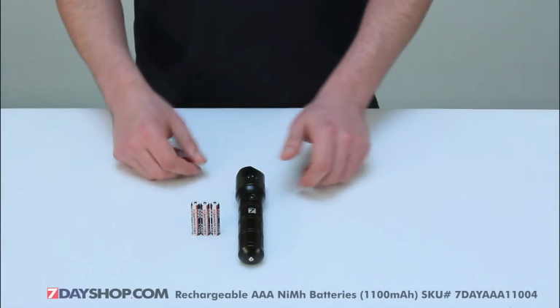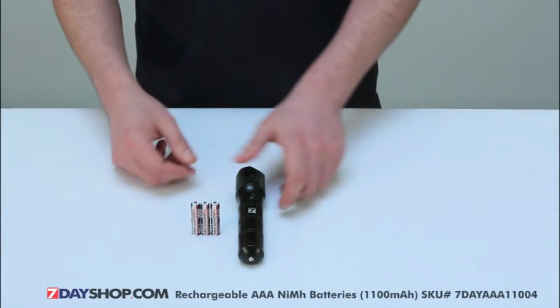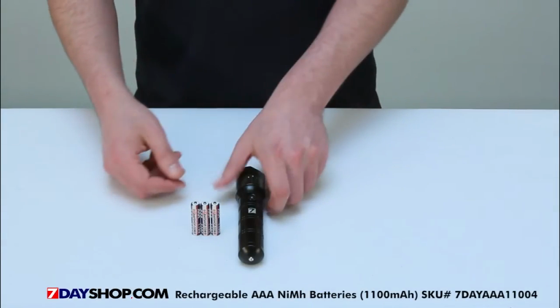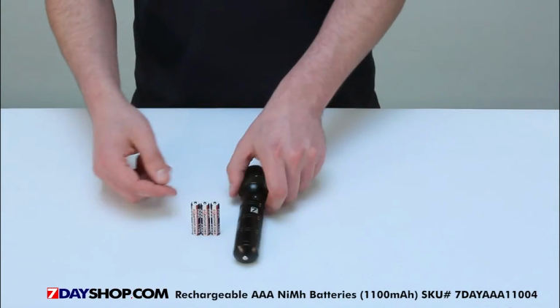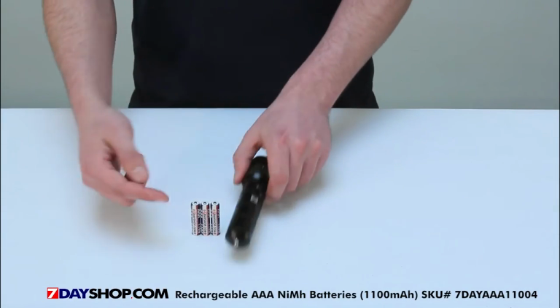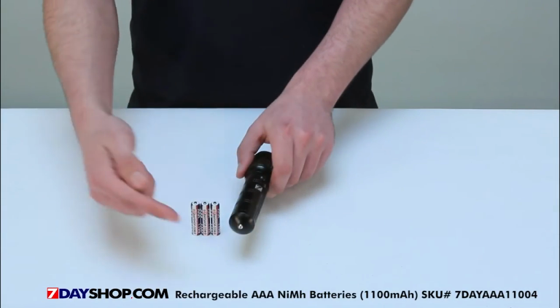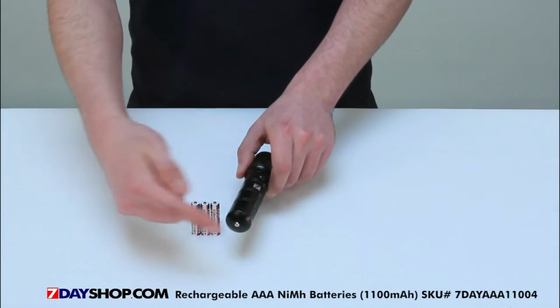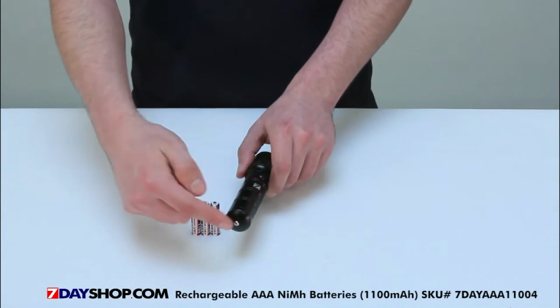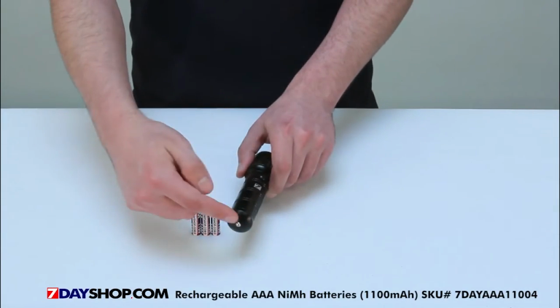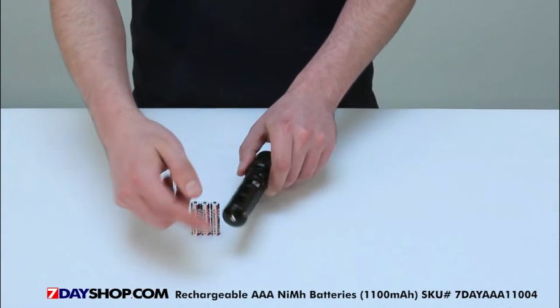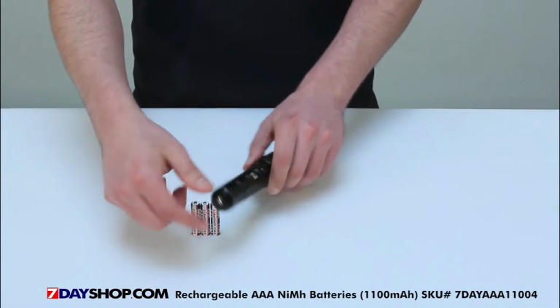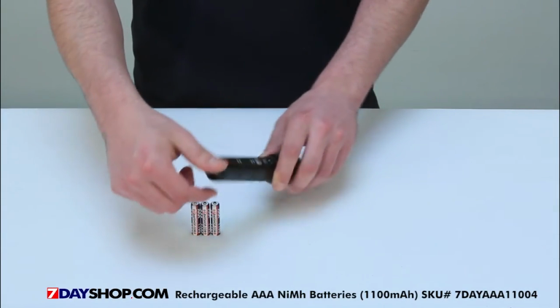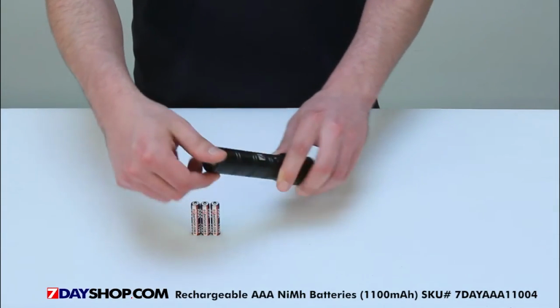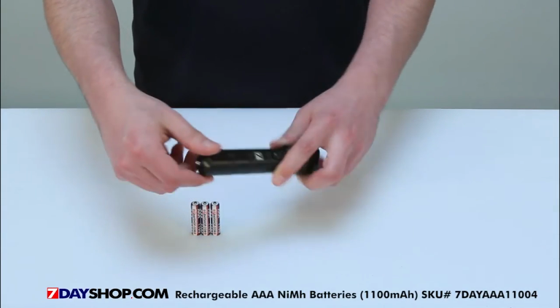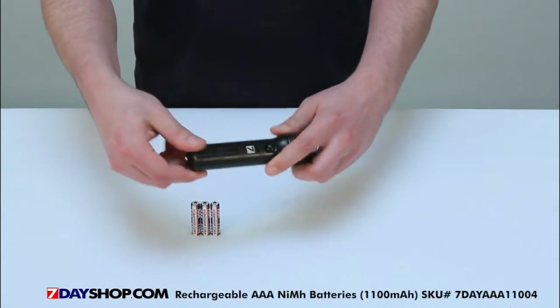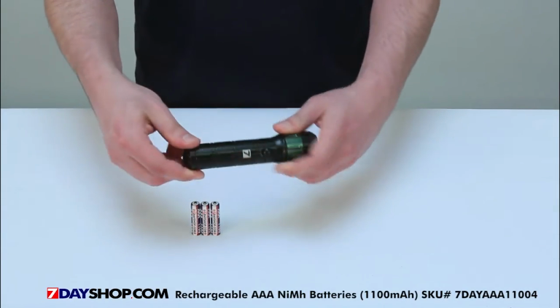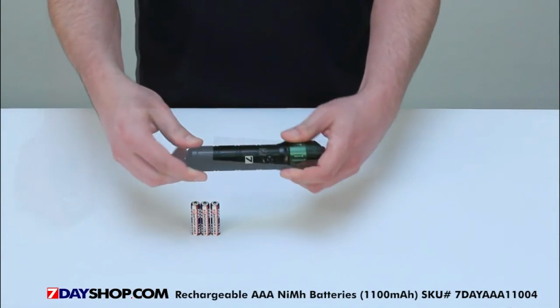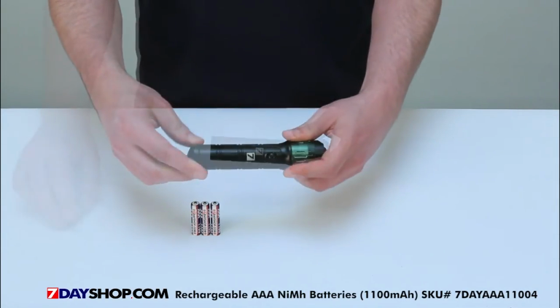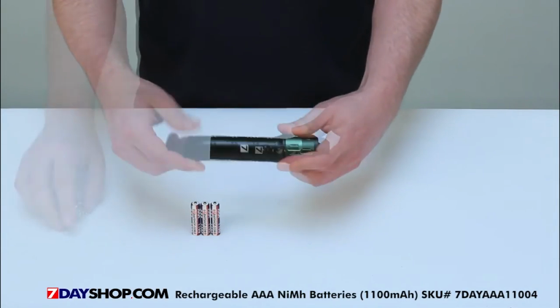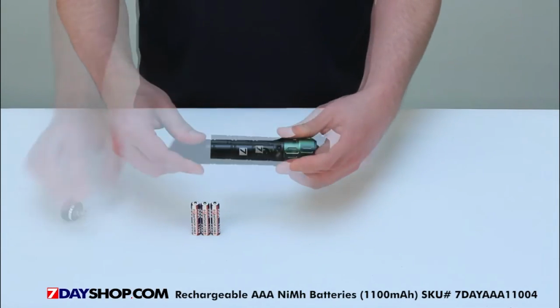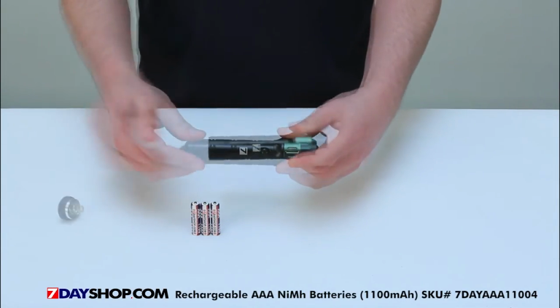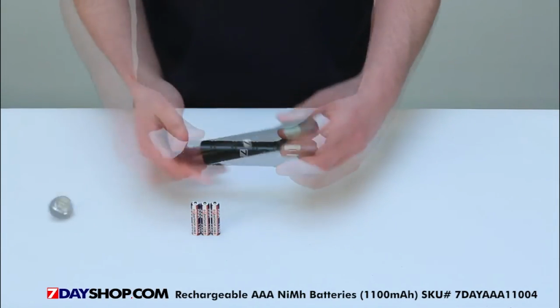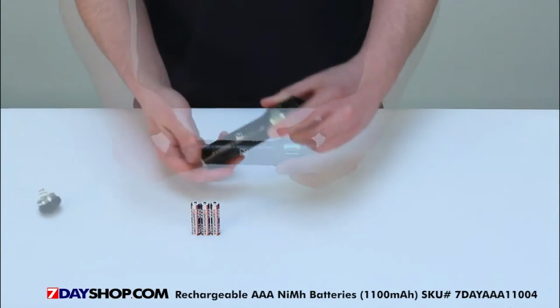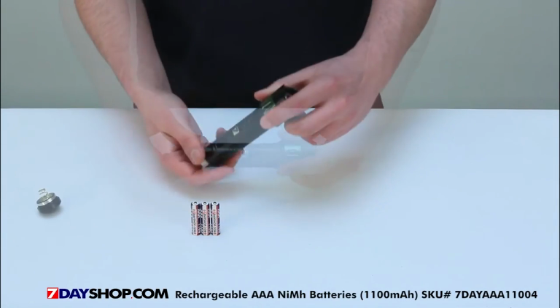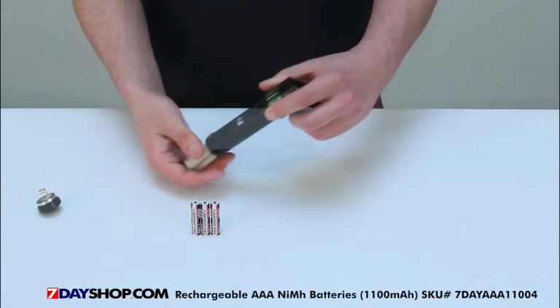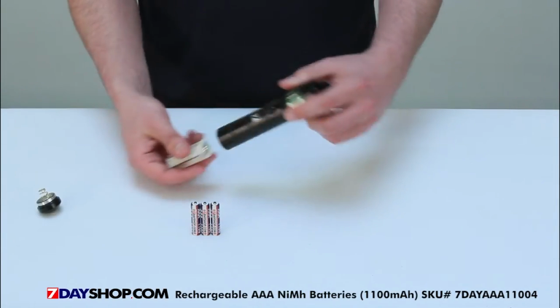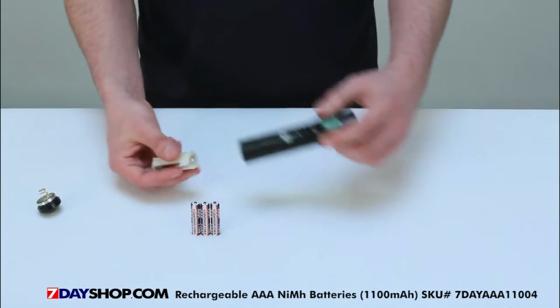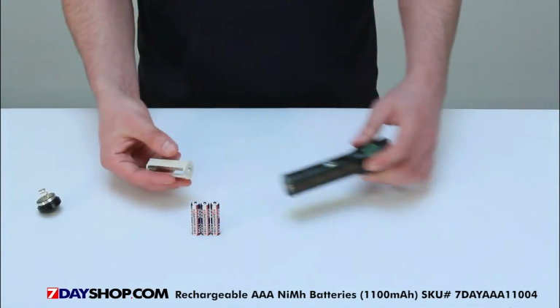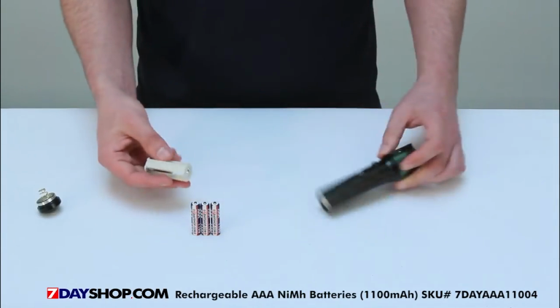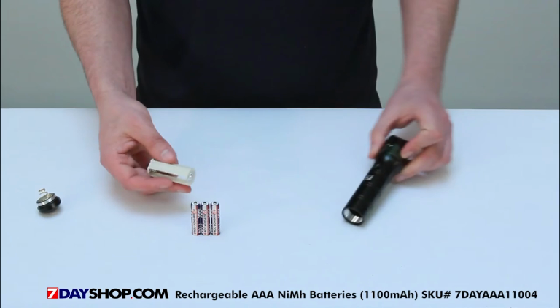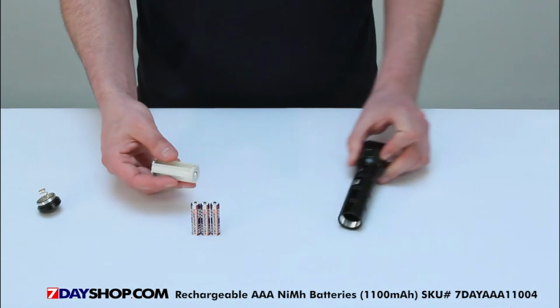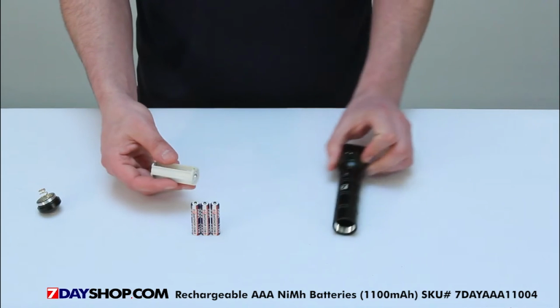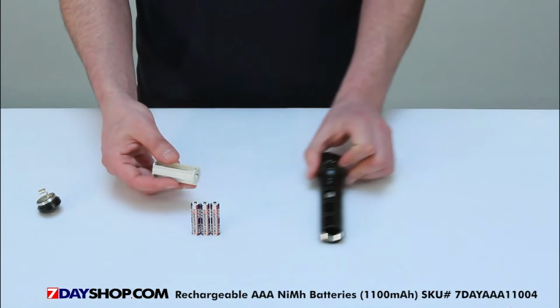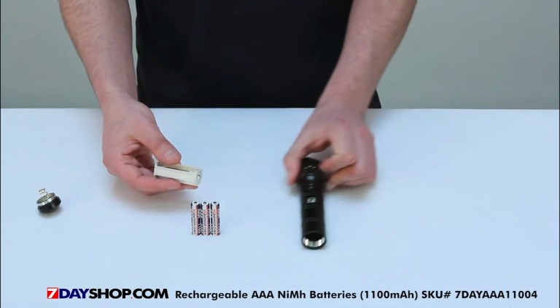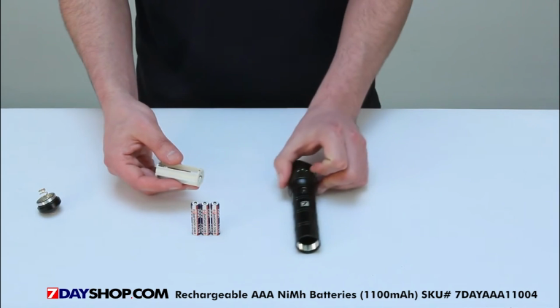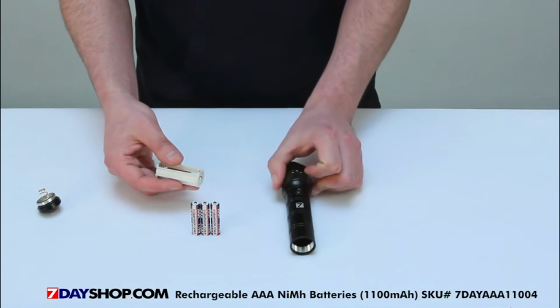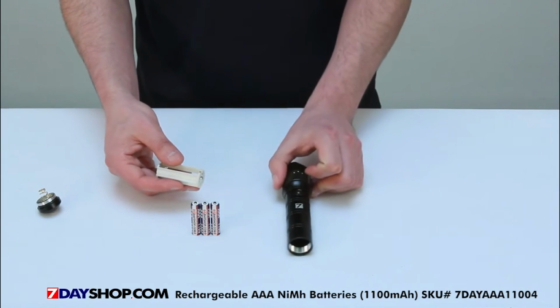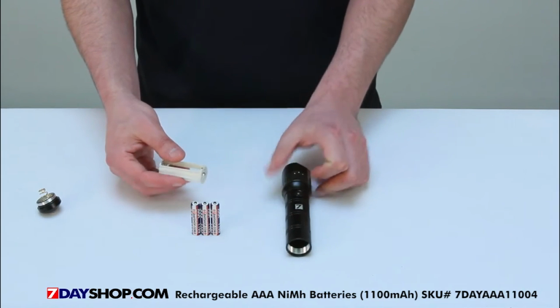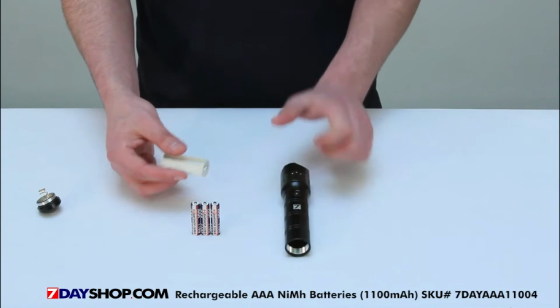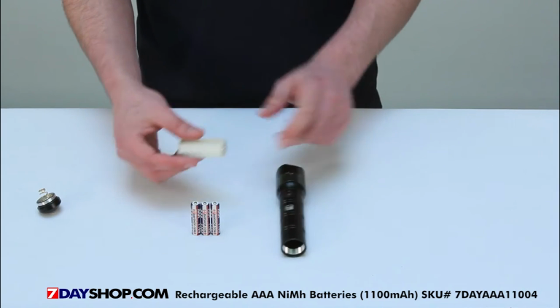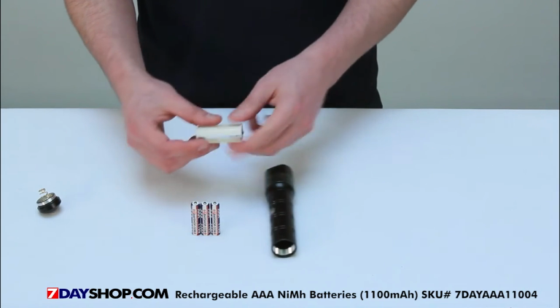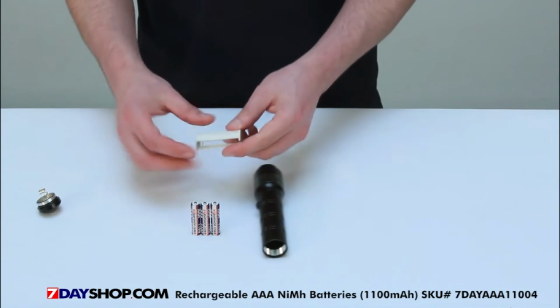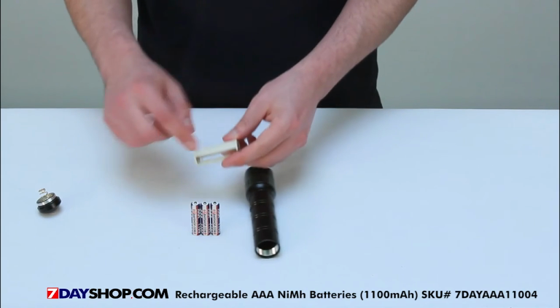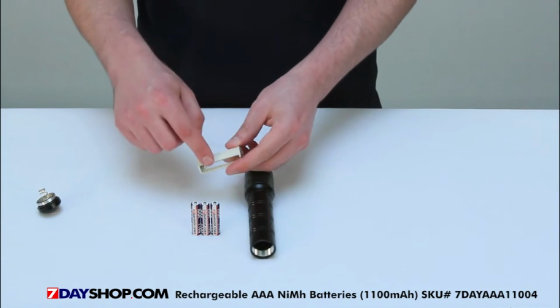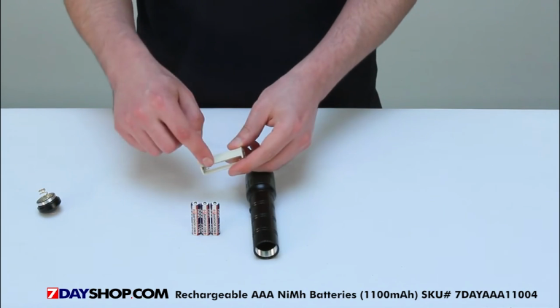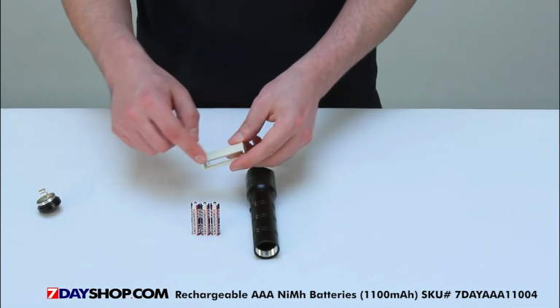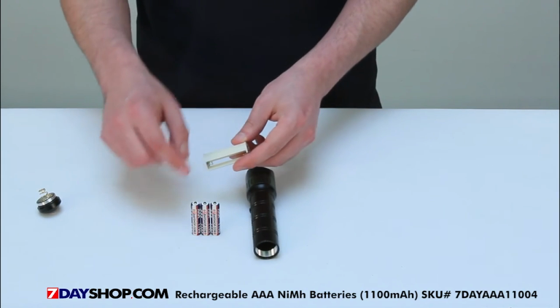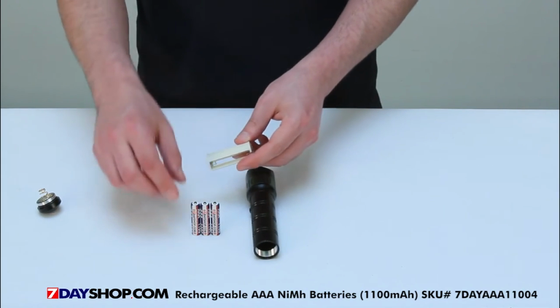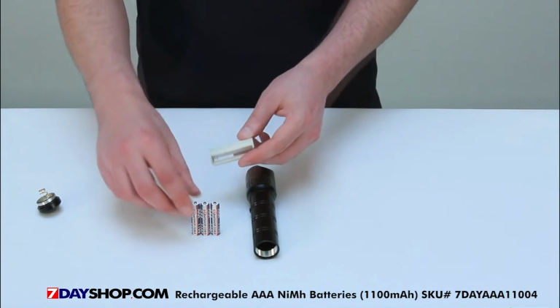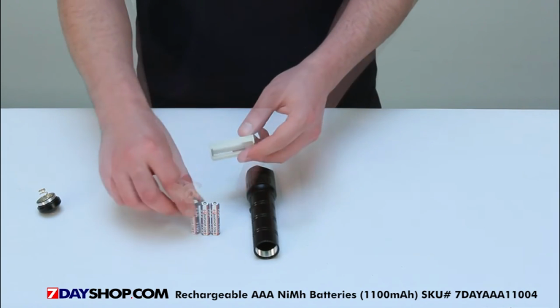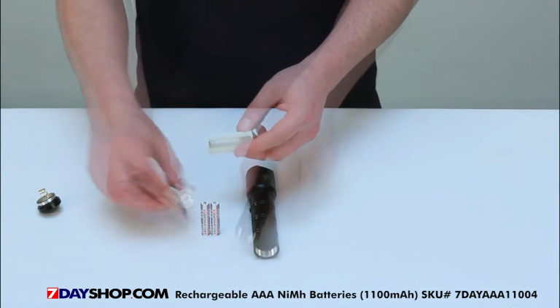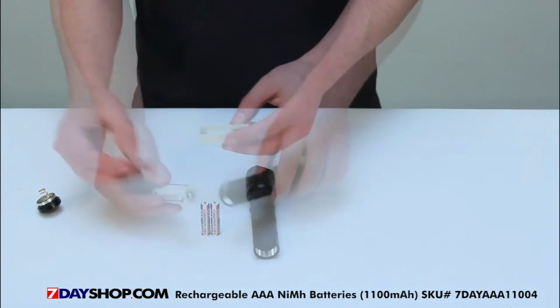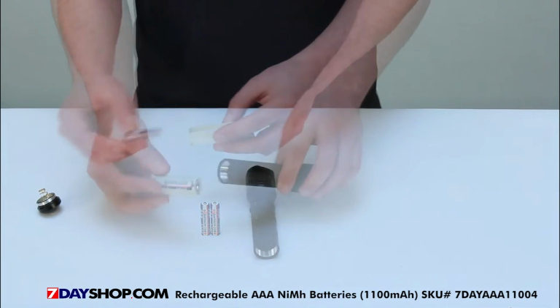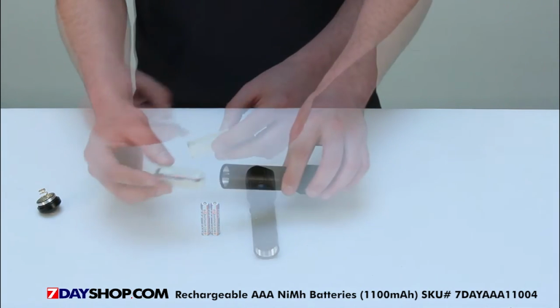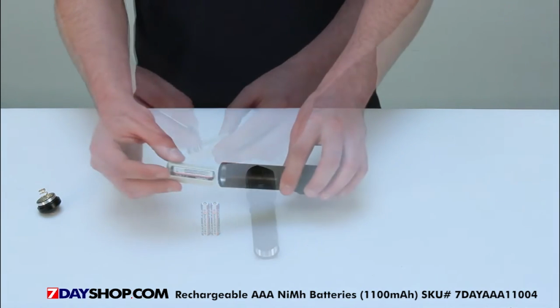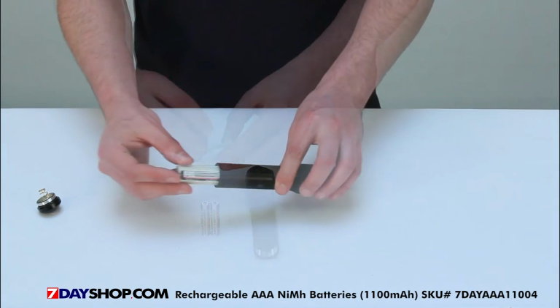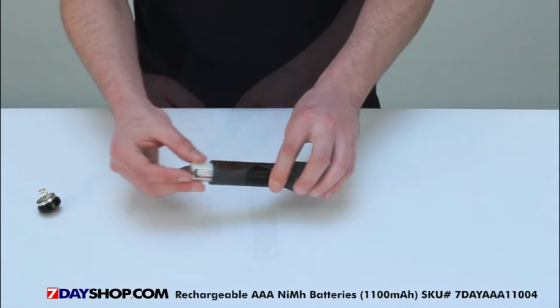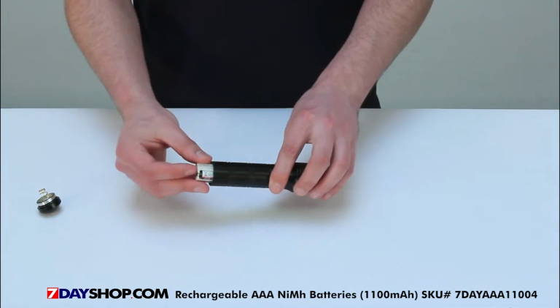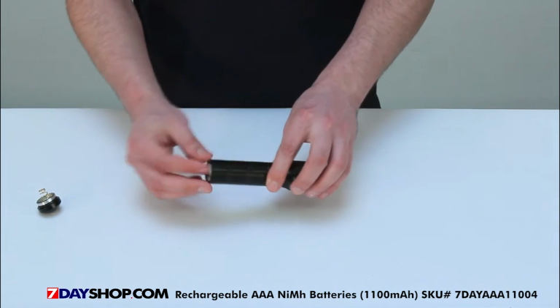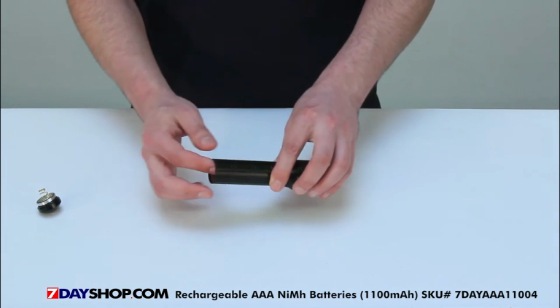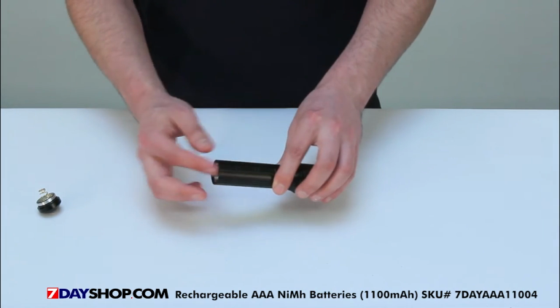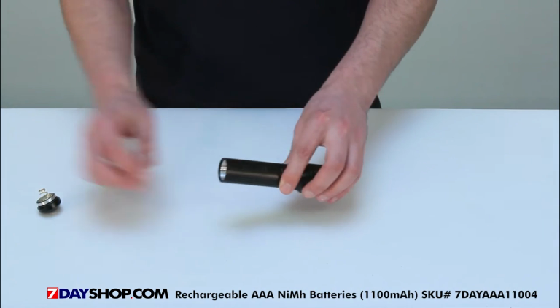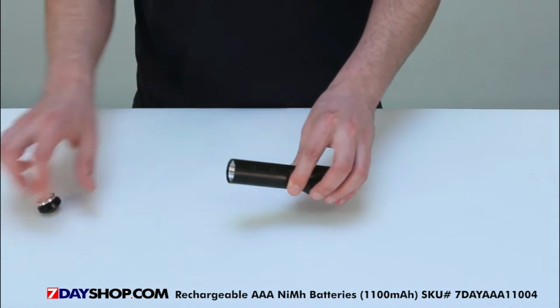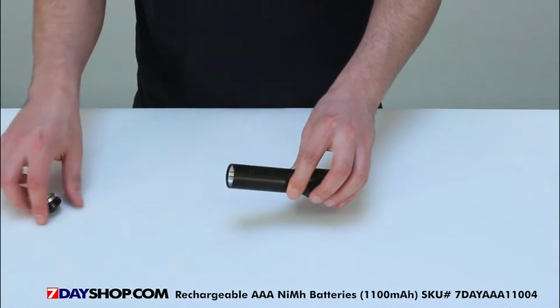The torch is powered by AAA batteries, and we recommend our 7dayshop ultra high-capacity nickel metal hydride rechargeable batteries for long life.